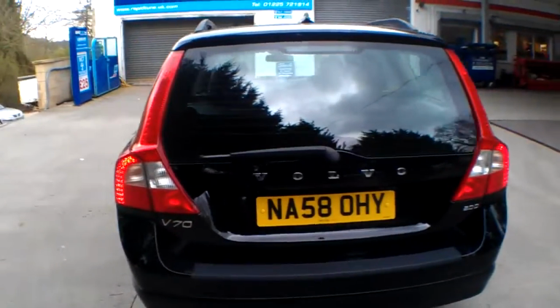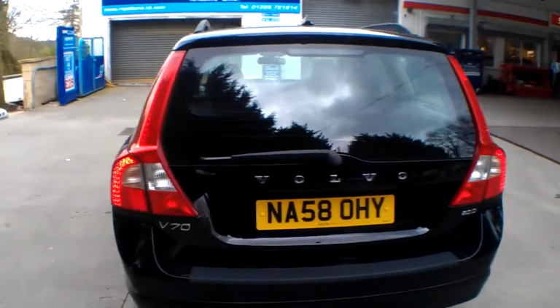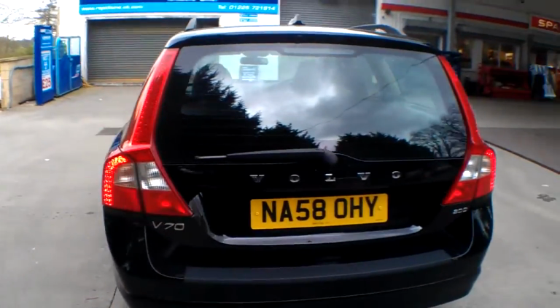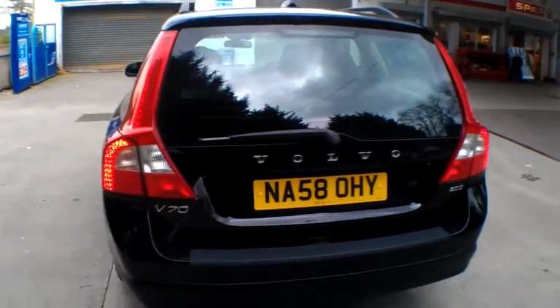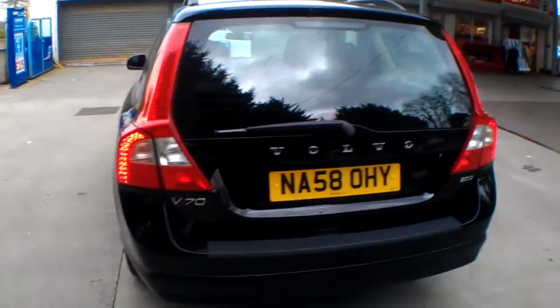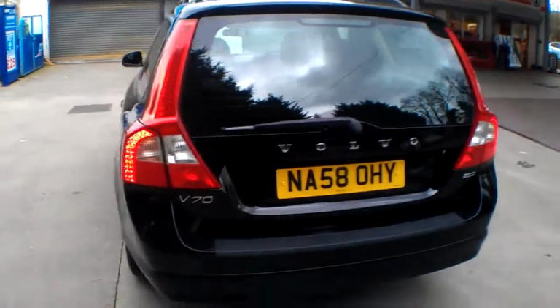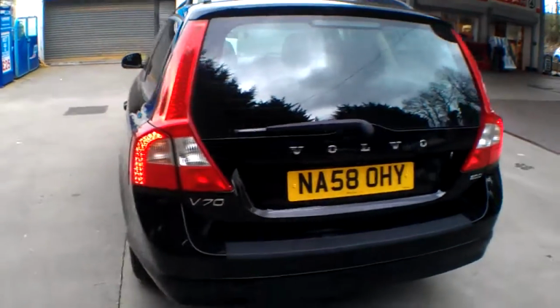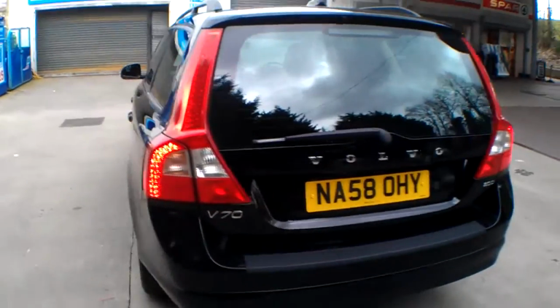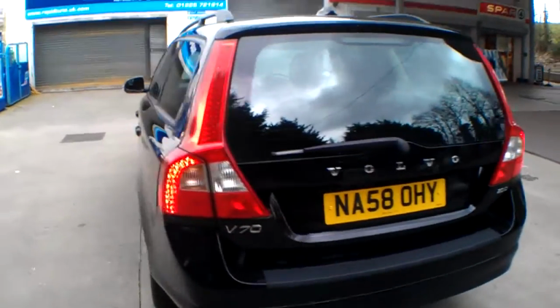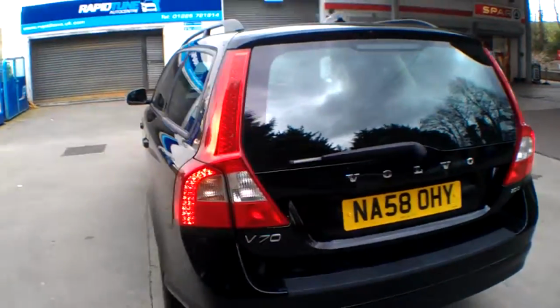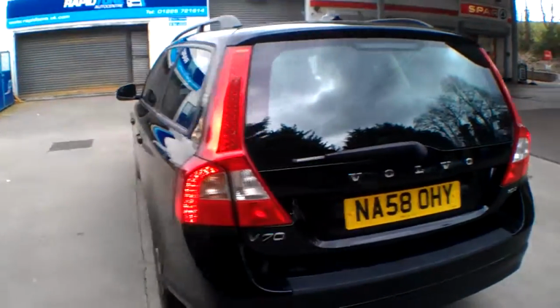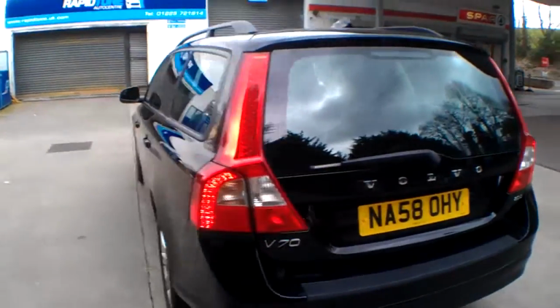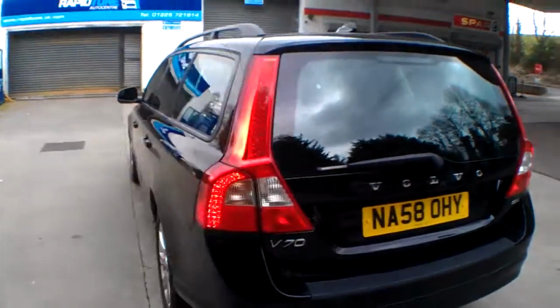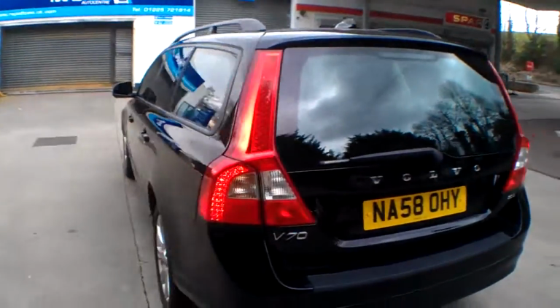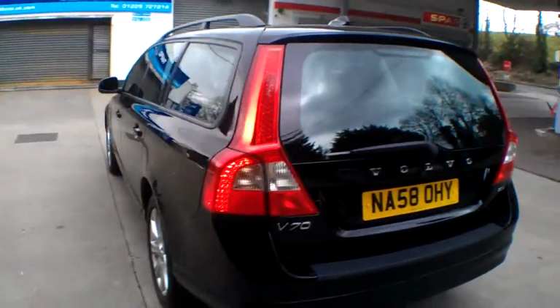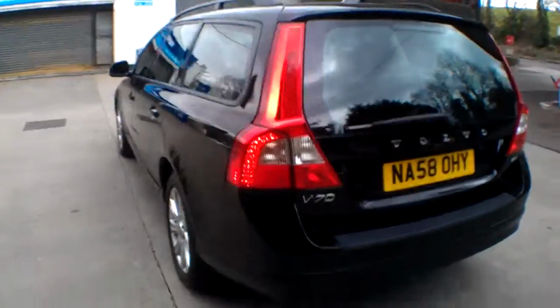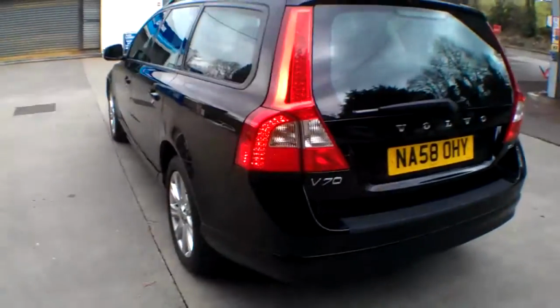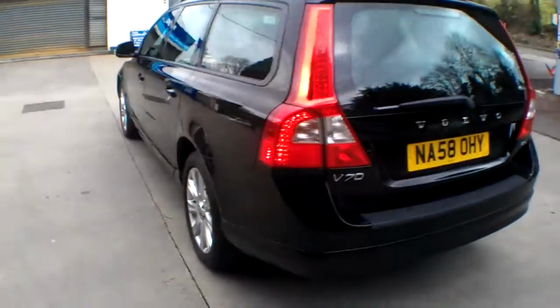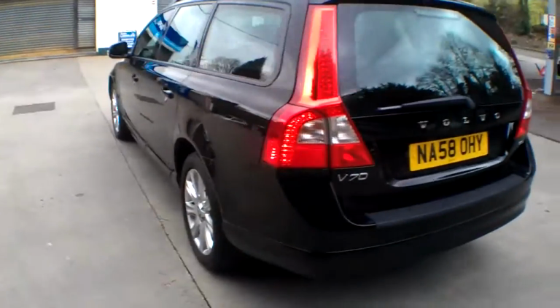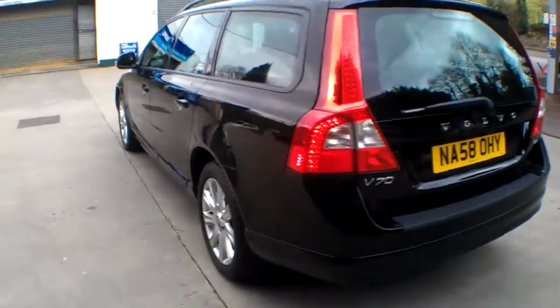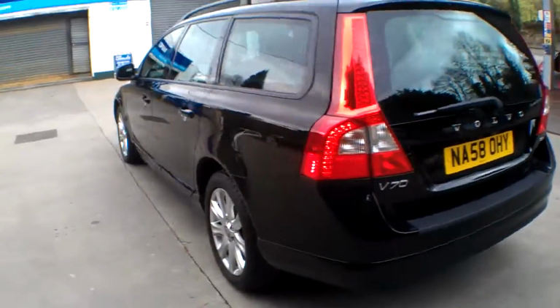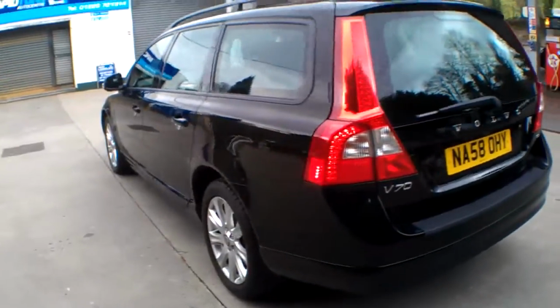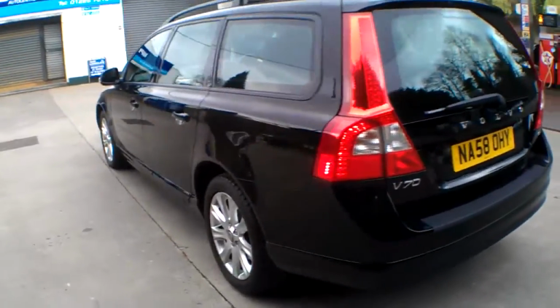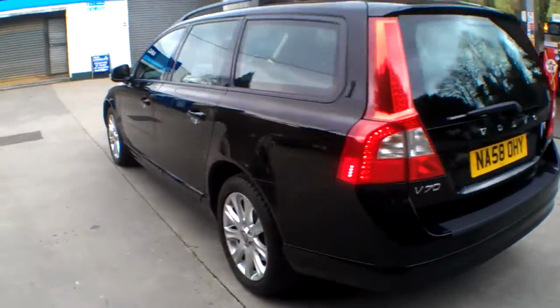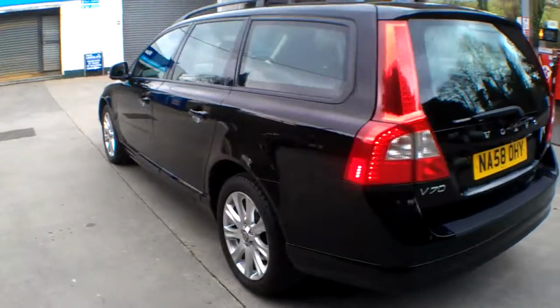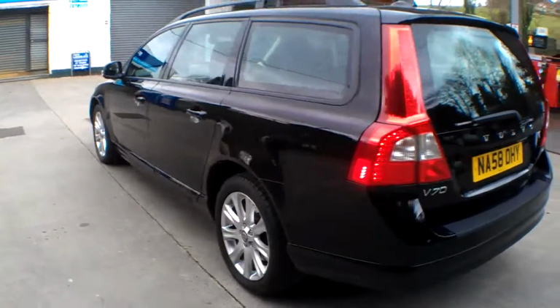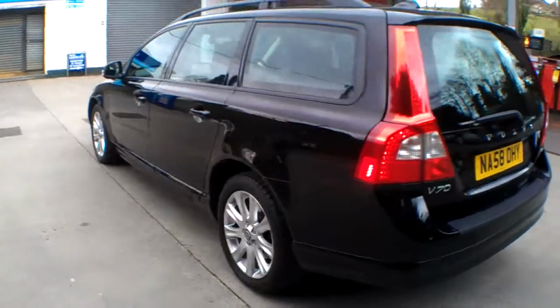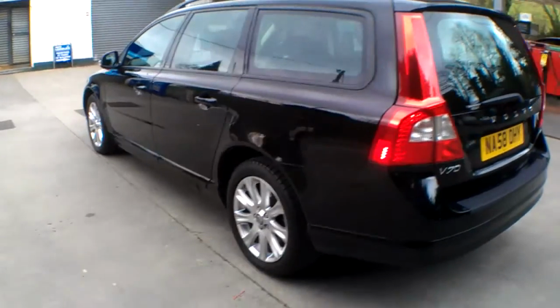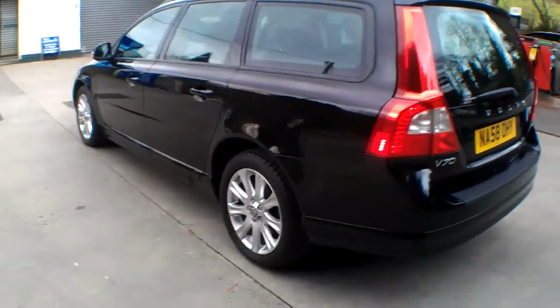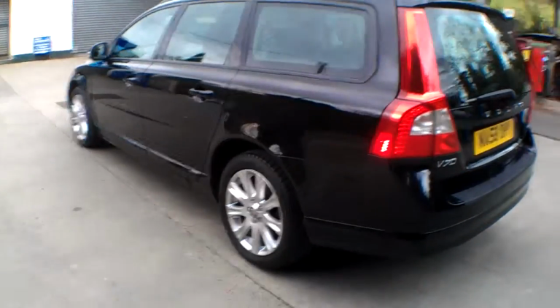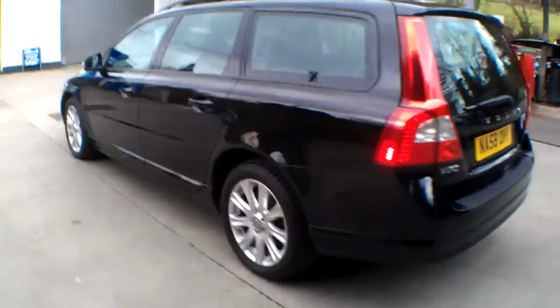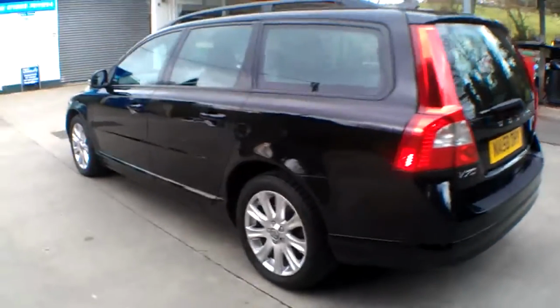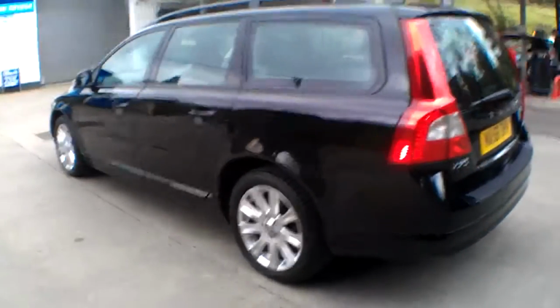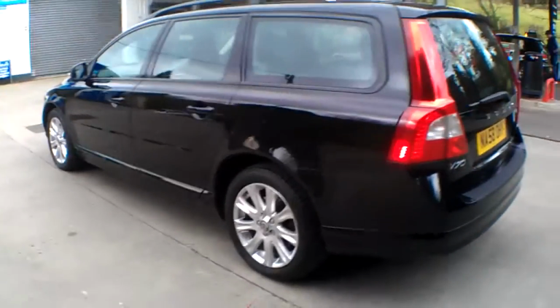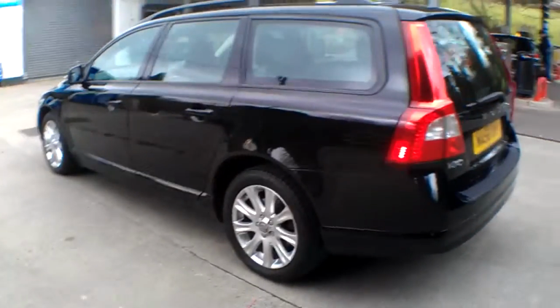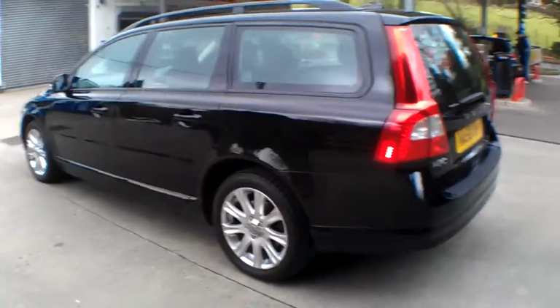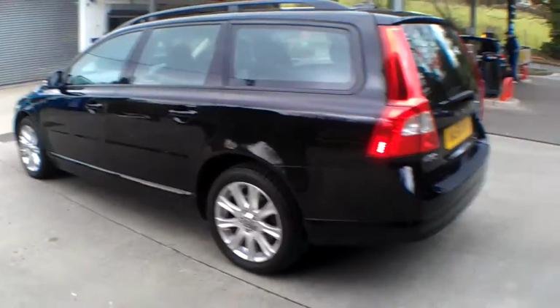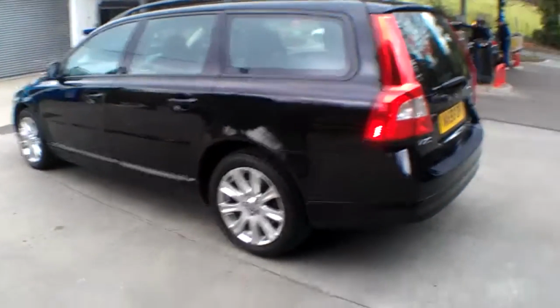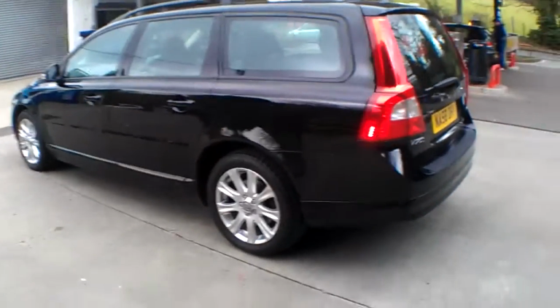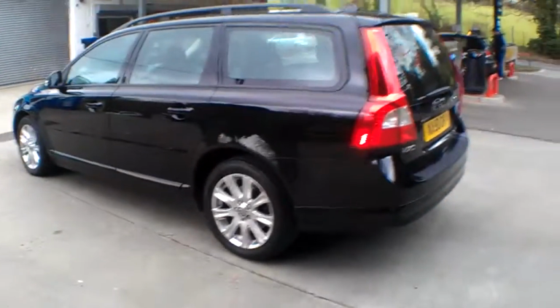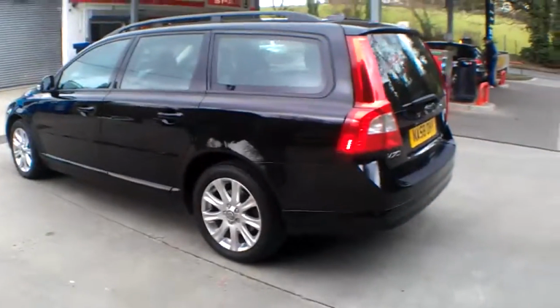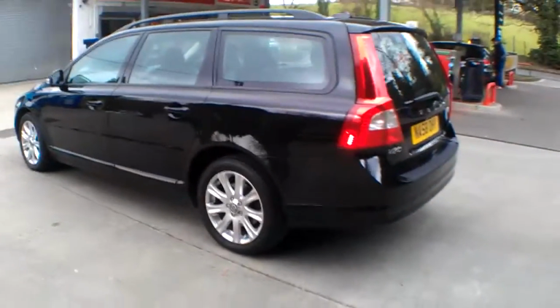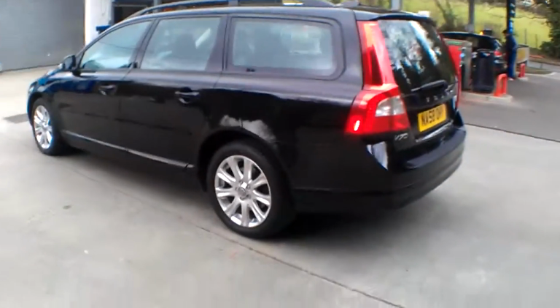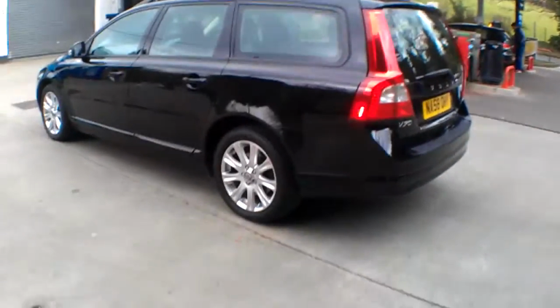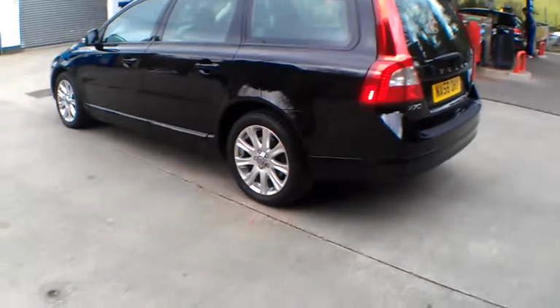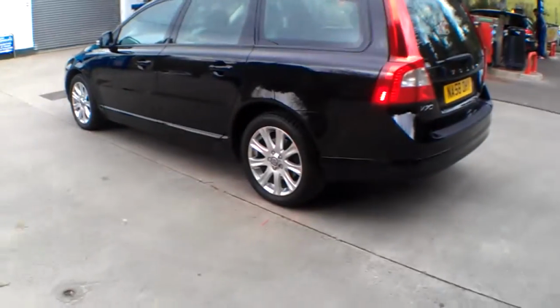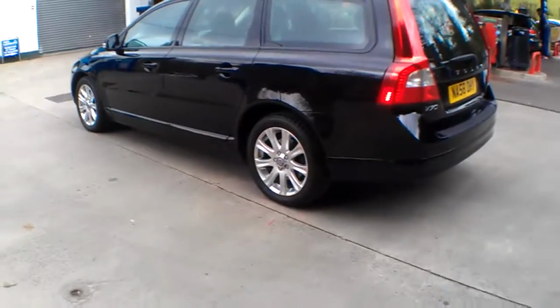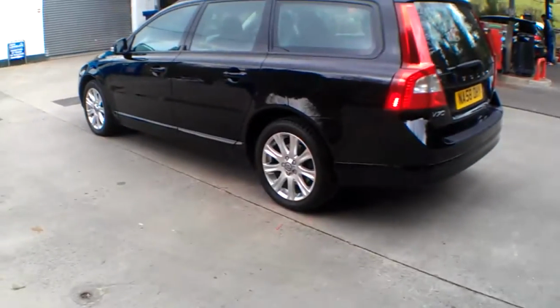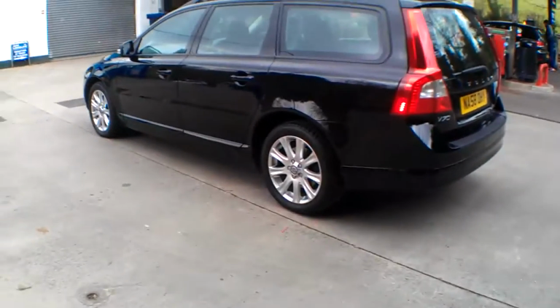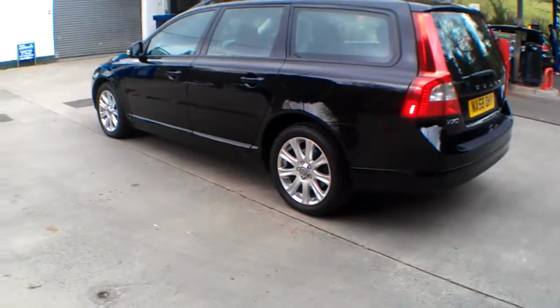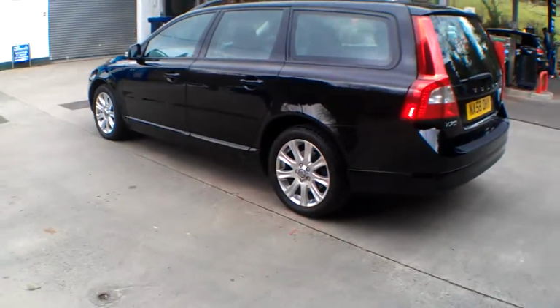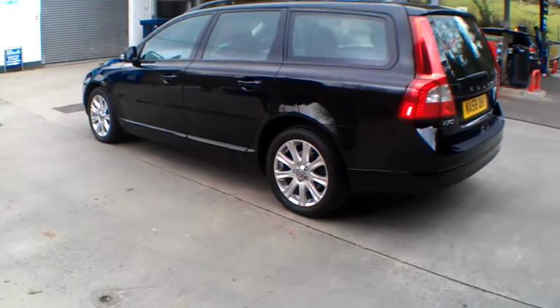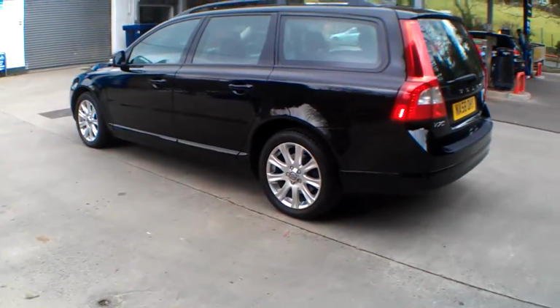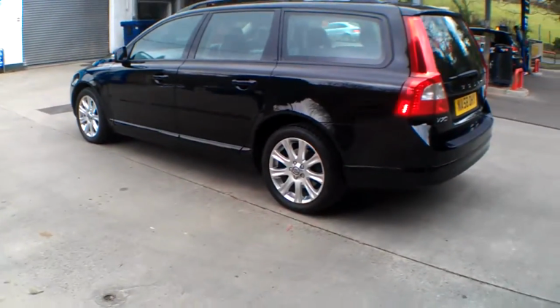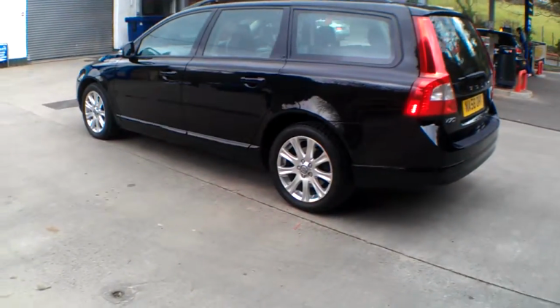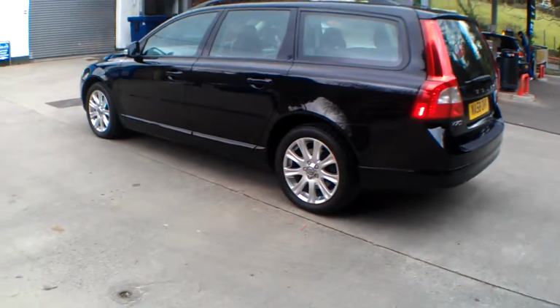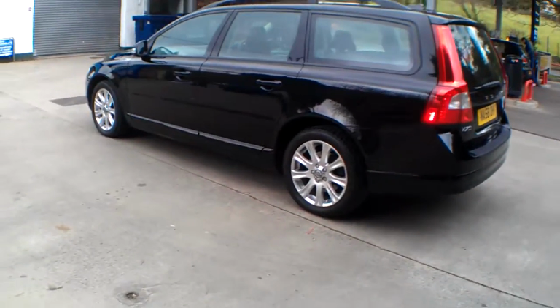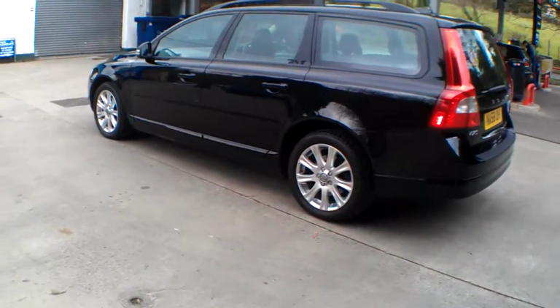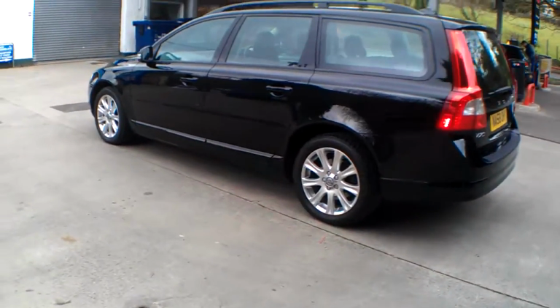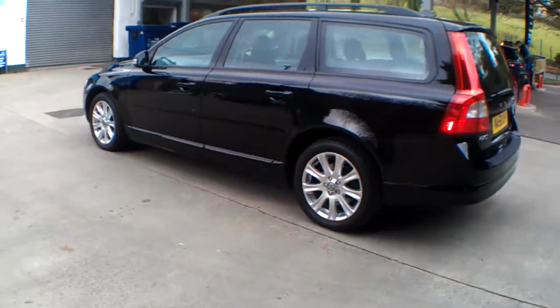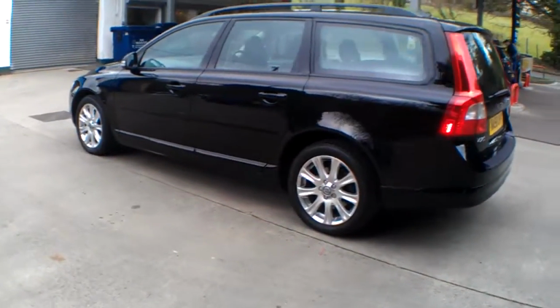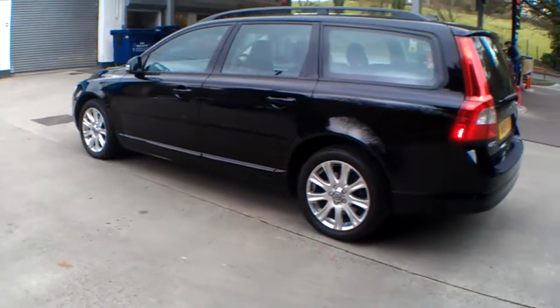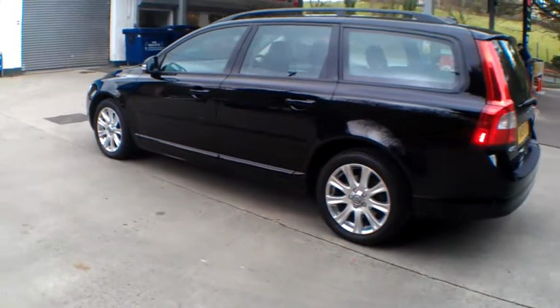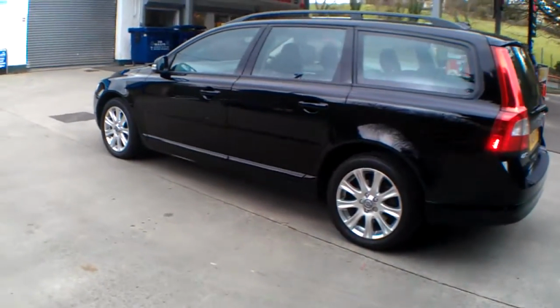Fleet operated car, one owner, in nice spec — SE specification with the alloys, 17 inch alloy wheels.